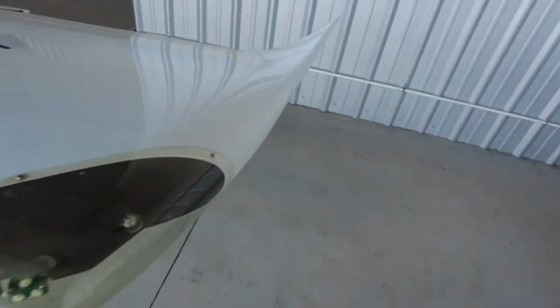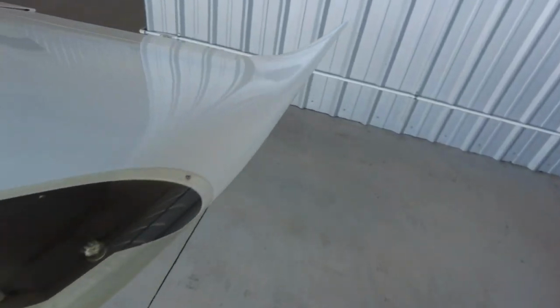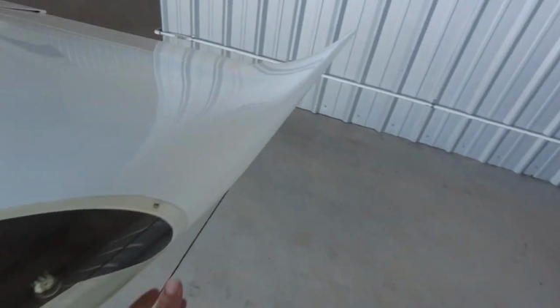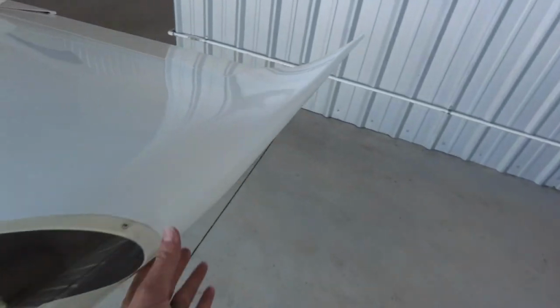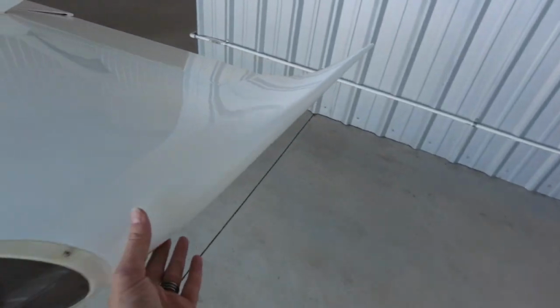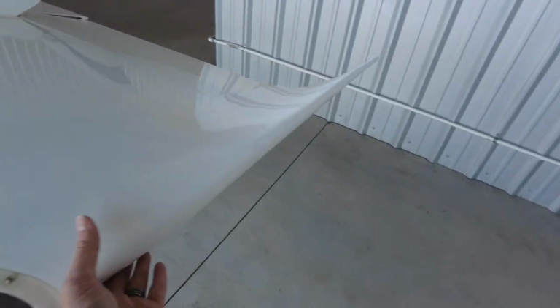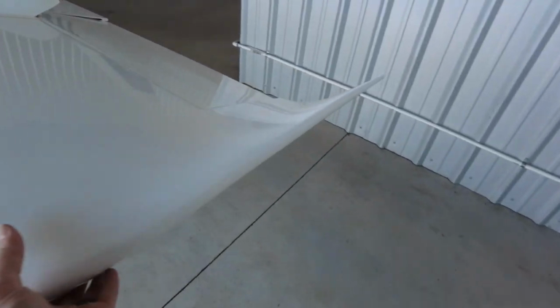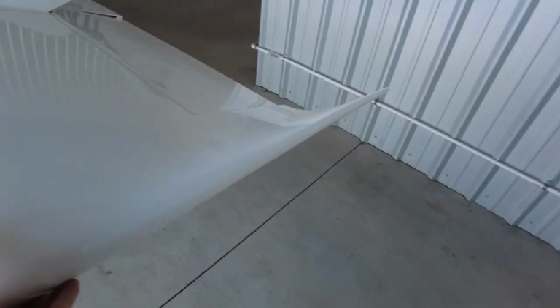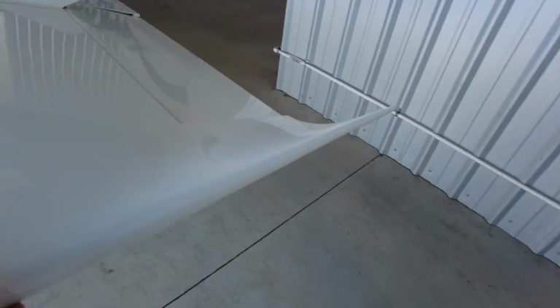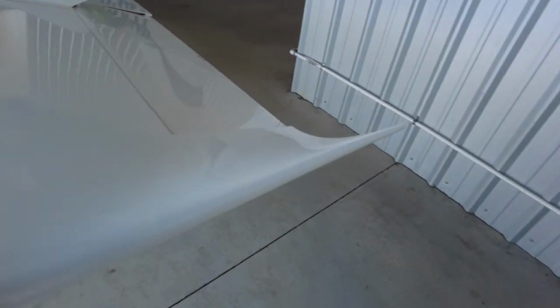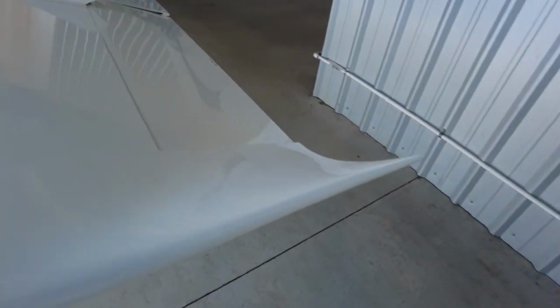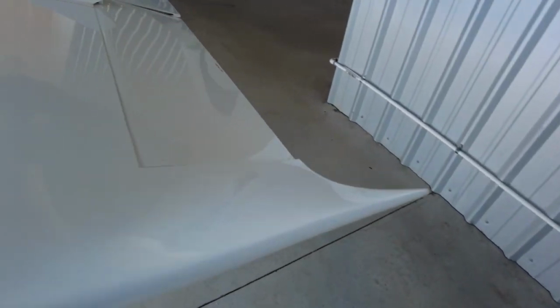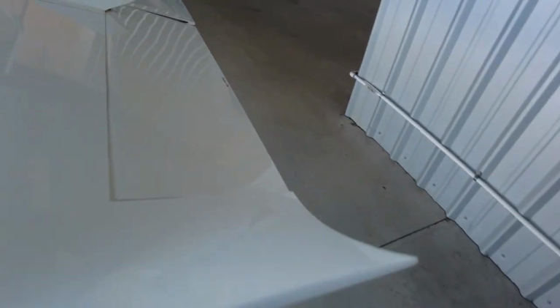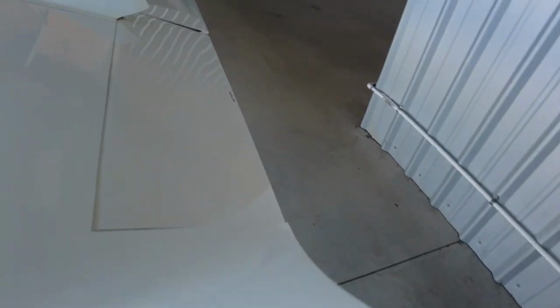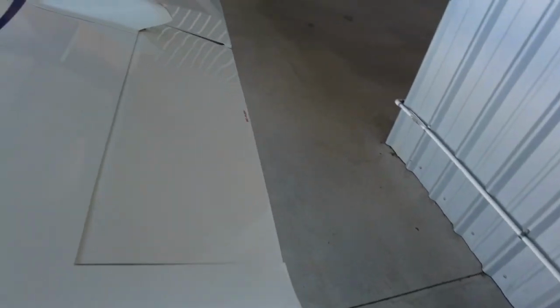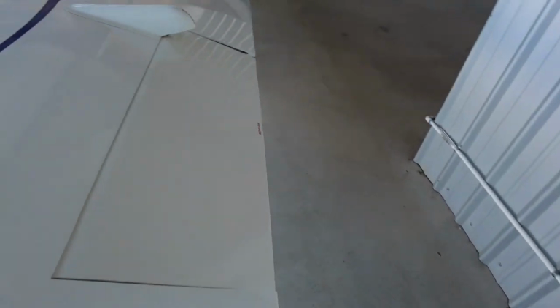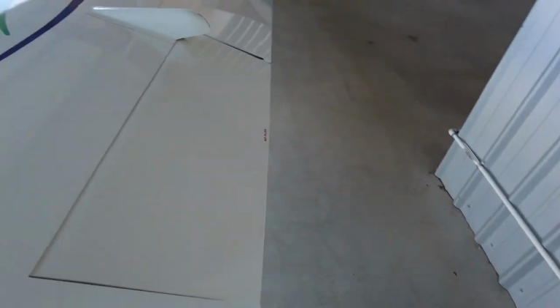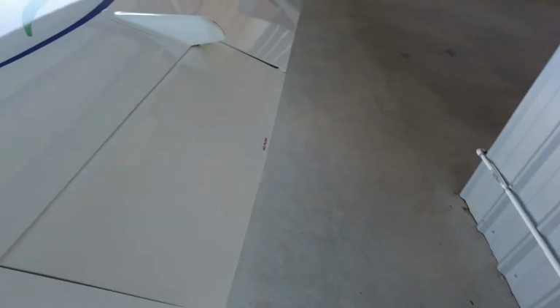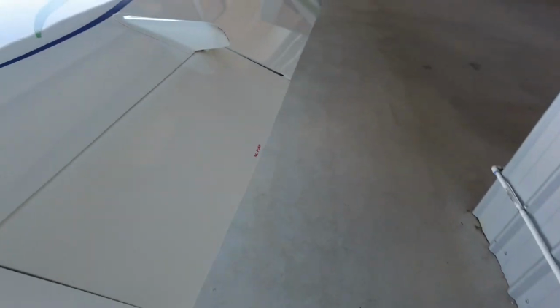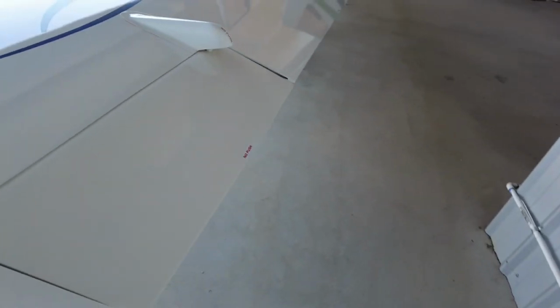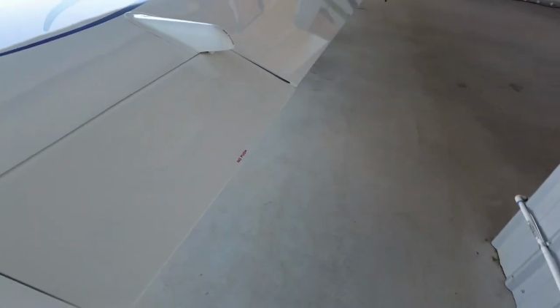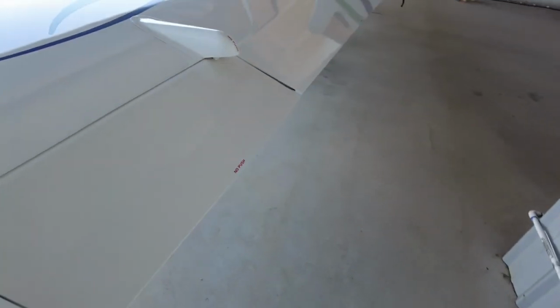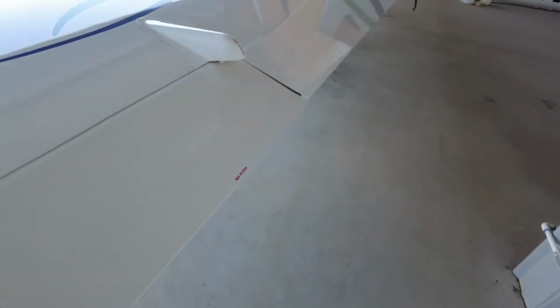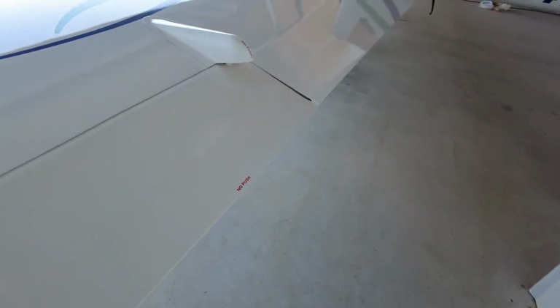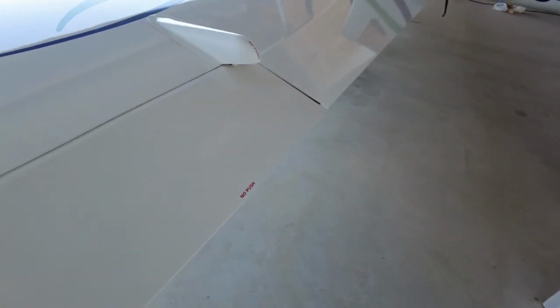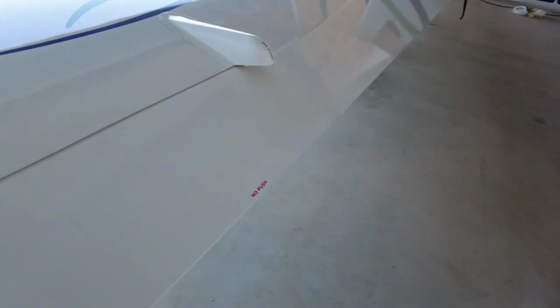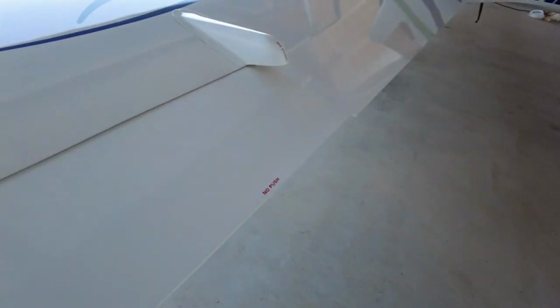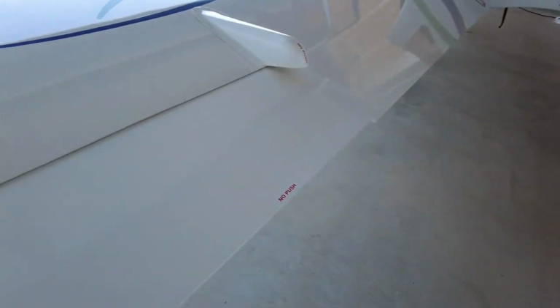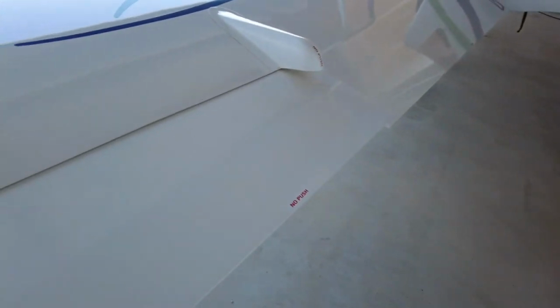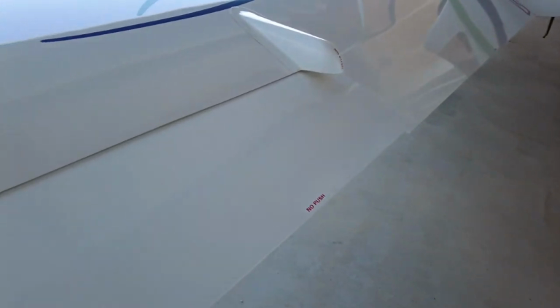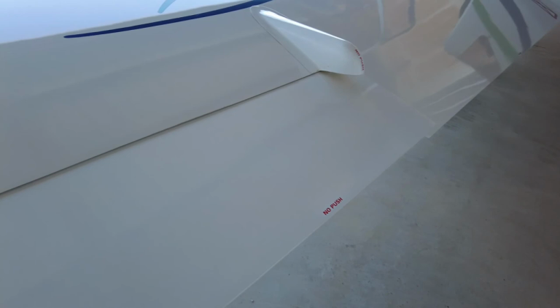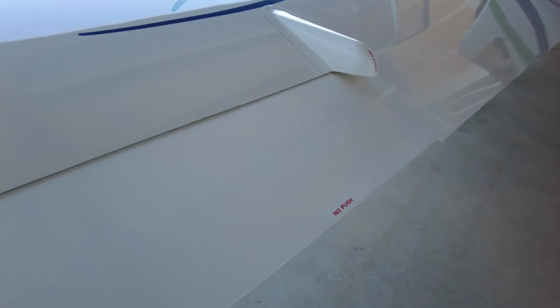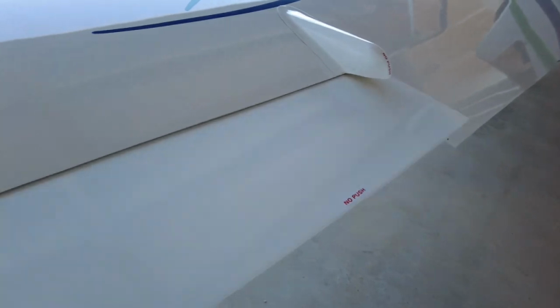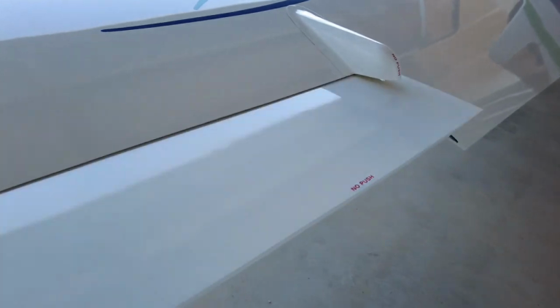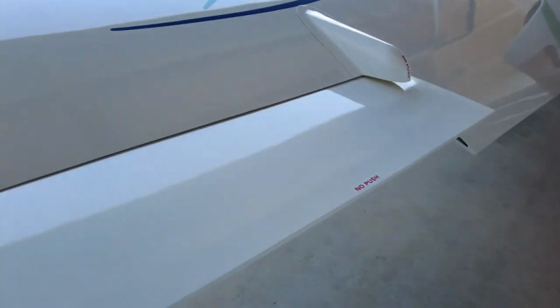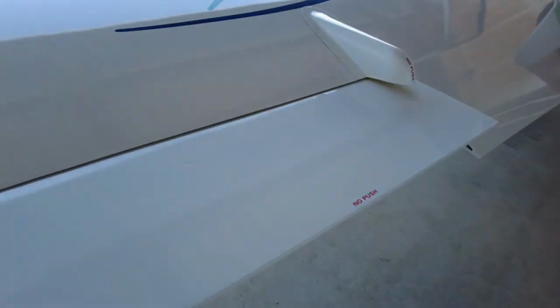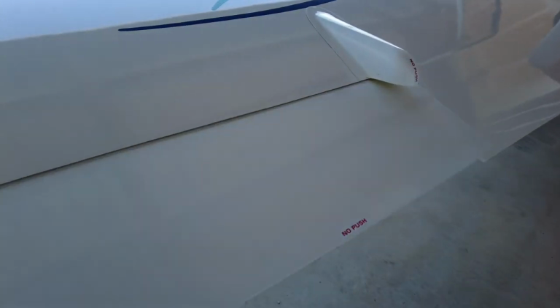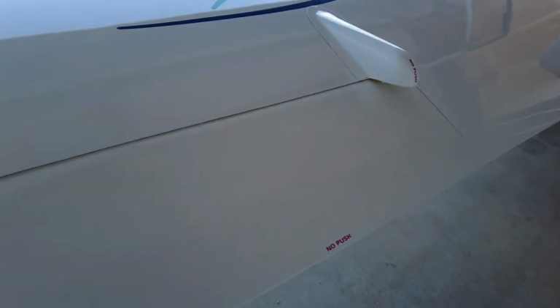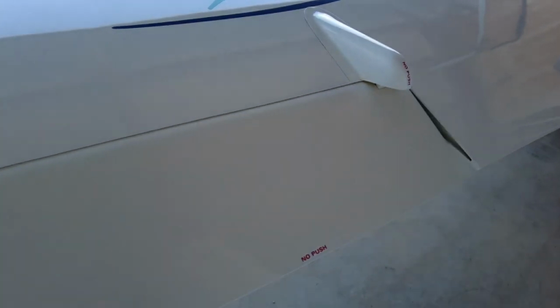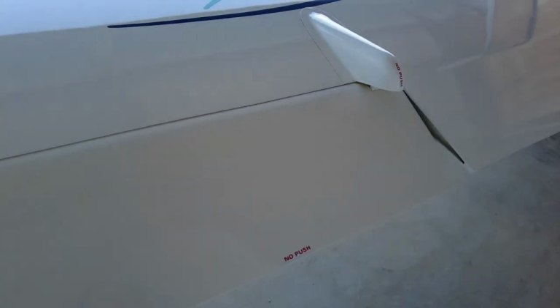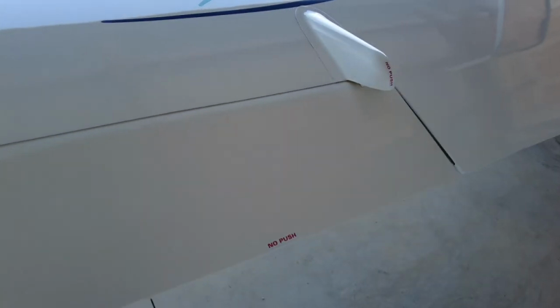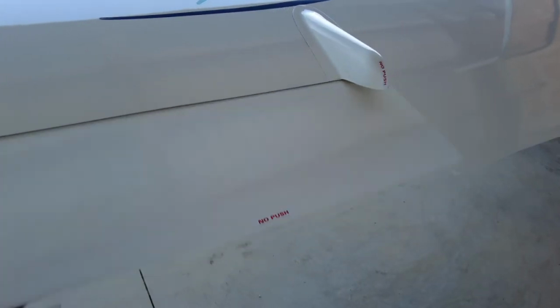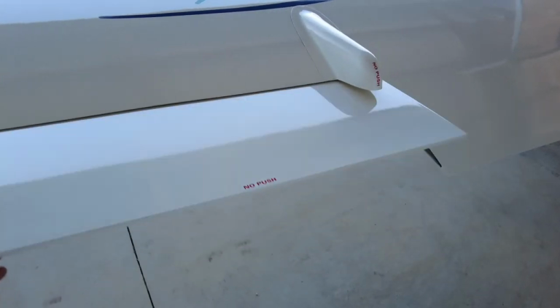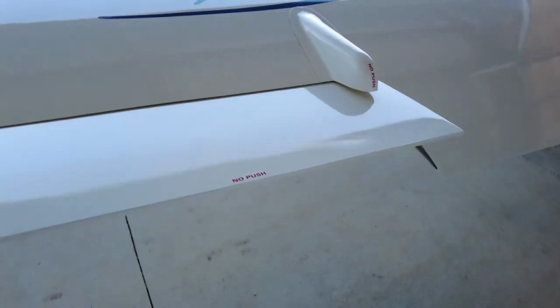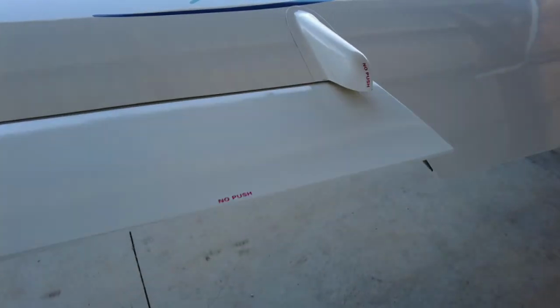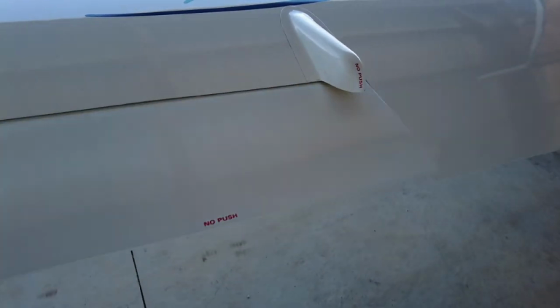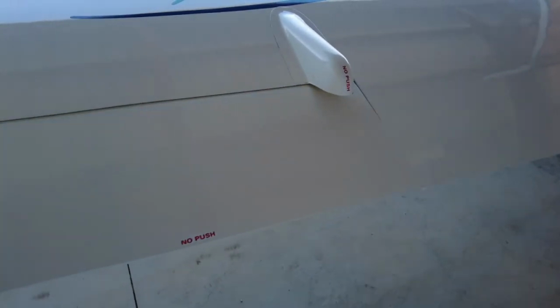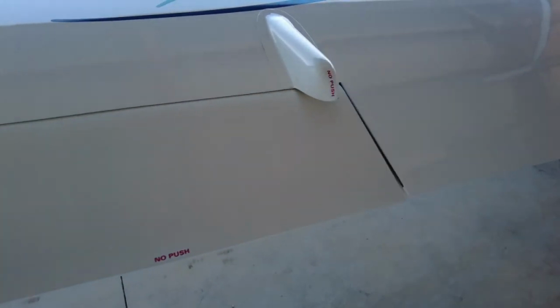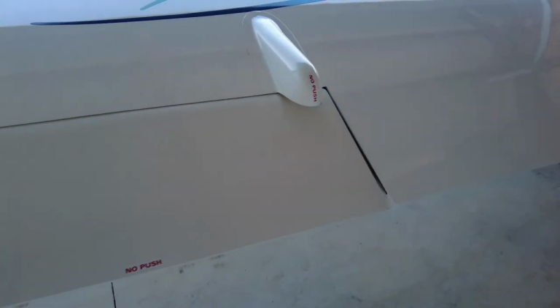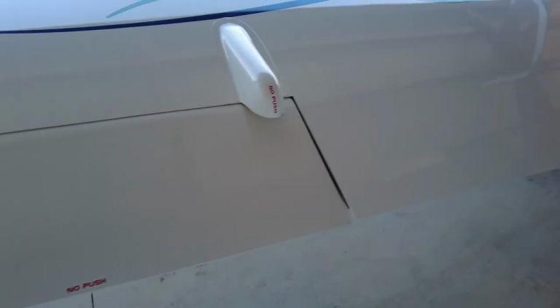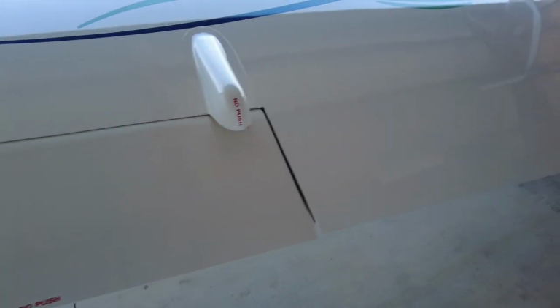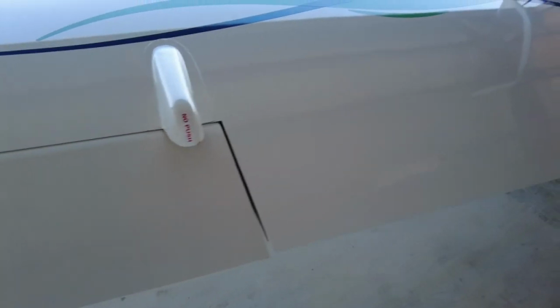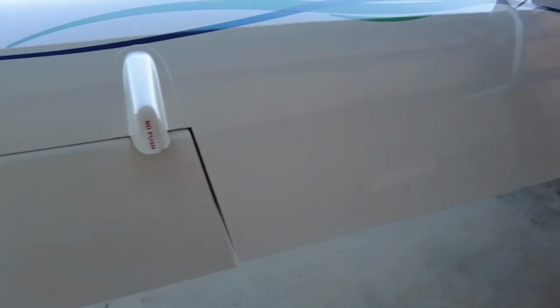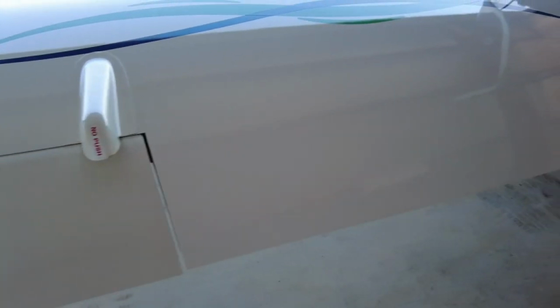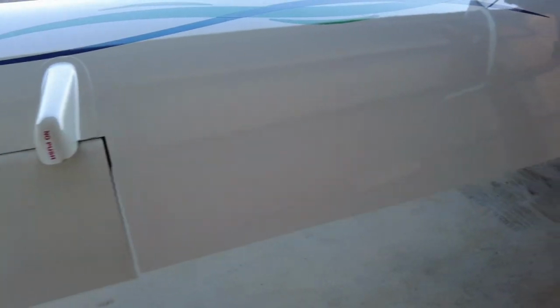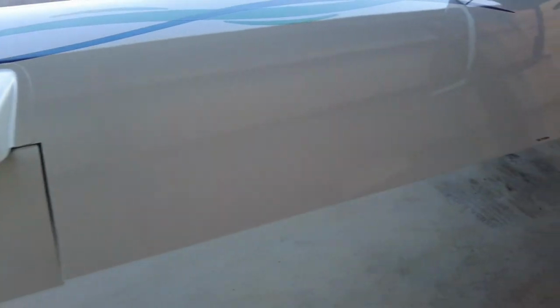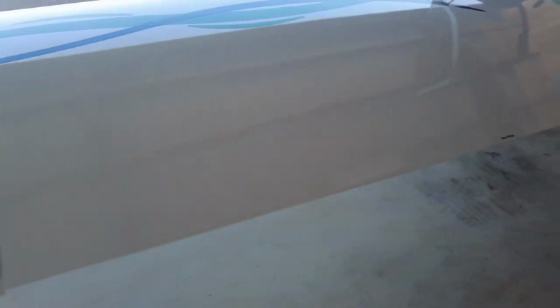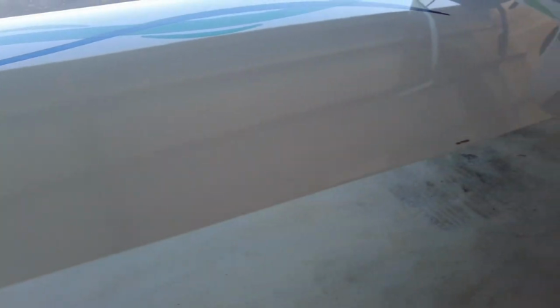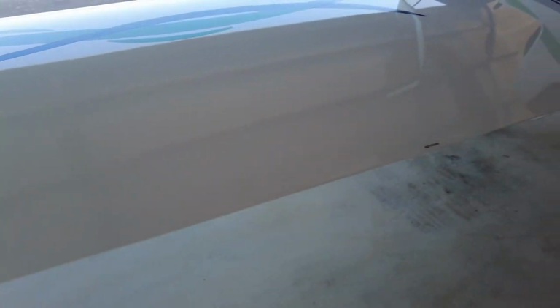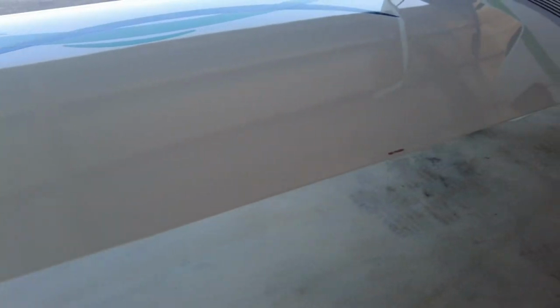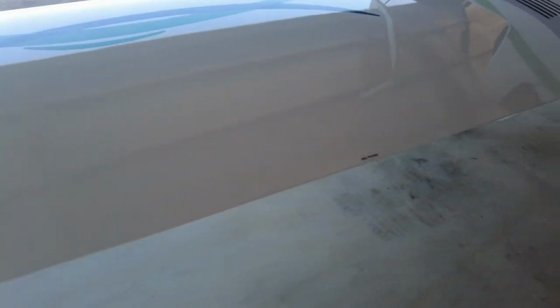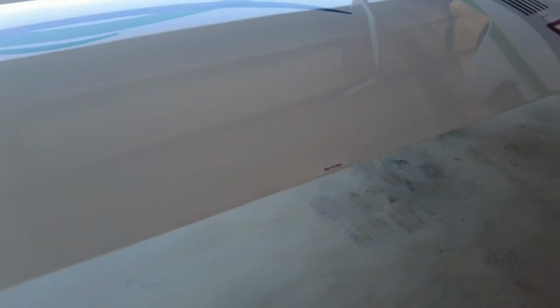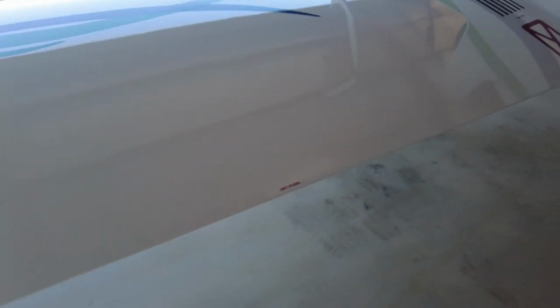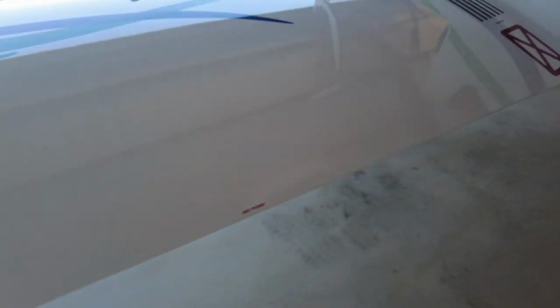Coming to the left wing — again, making sure that everything is secure and that the aileron moves very smoothly.